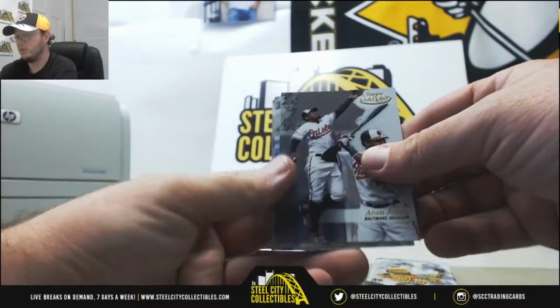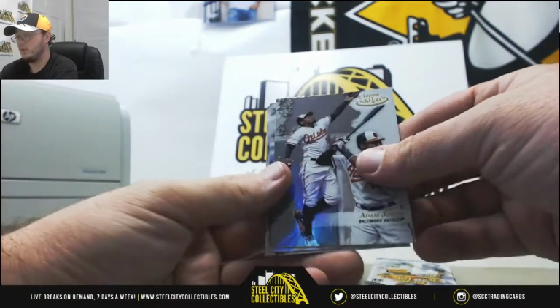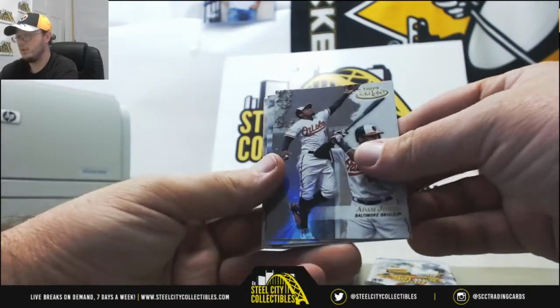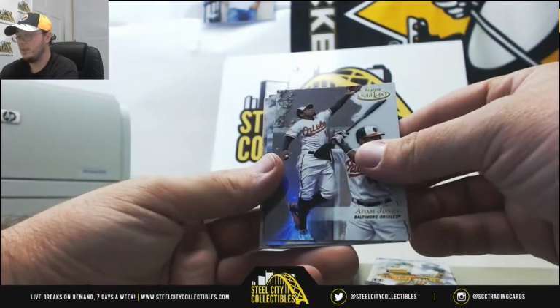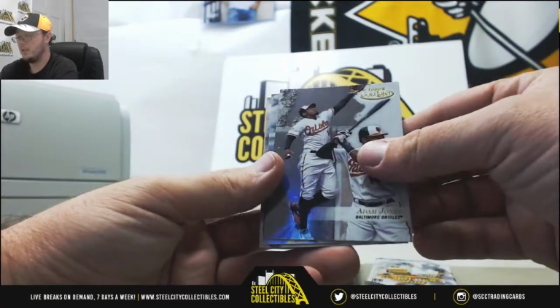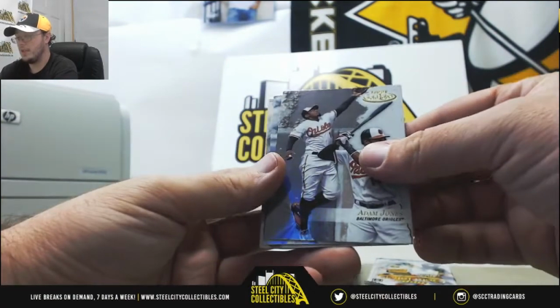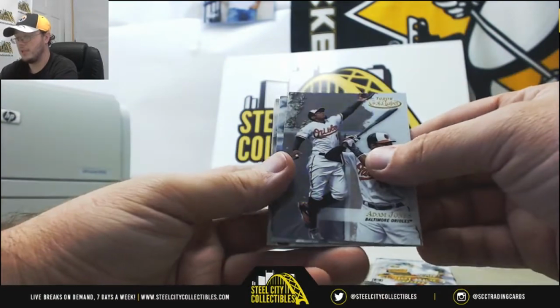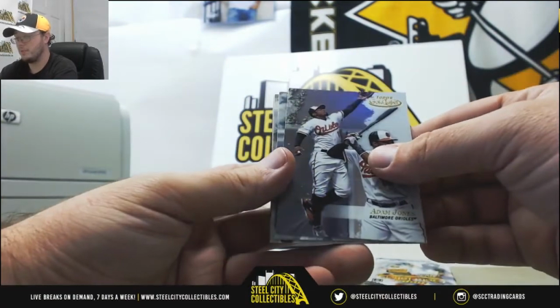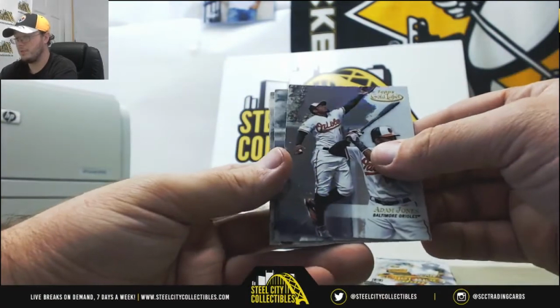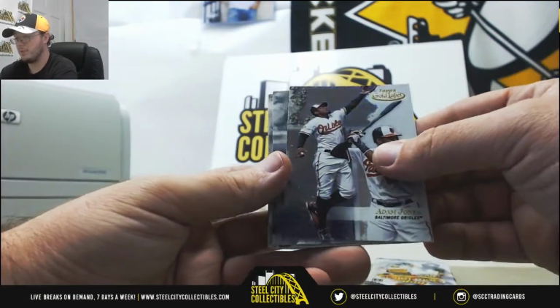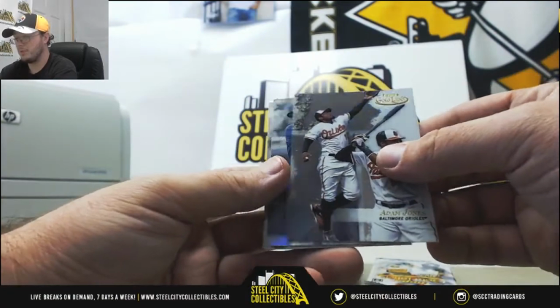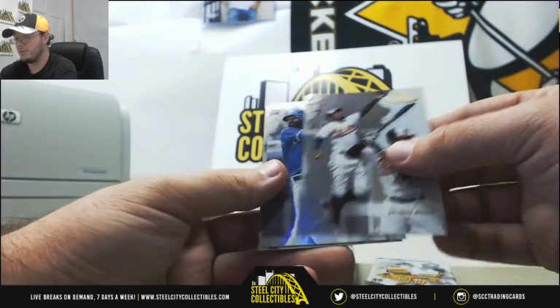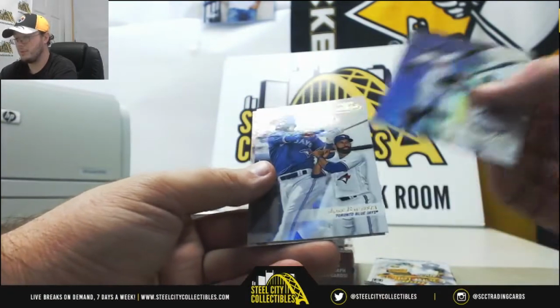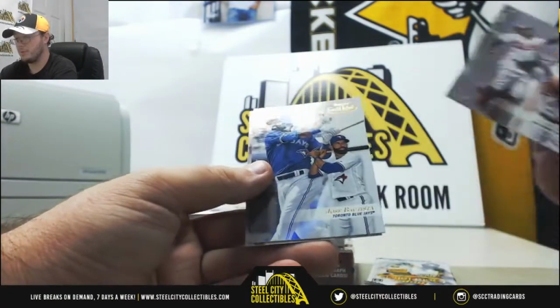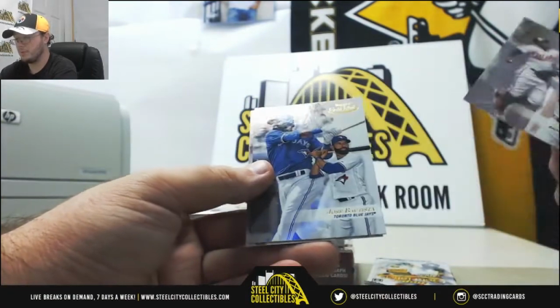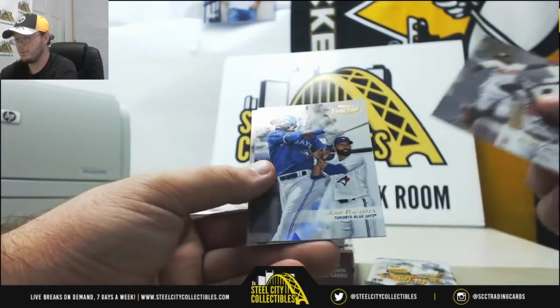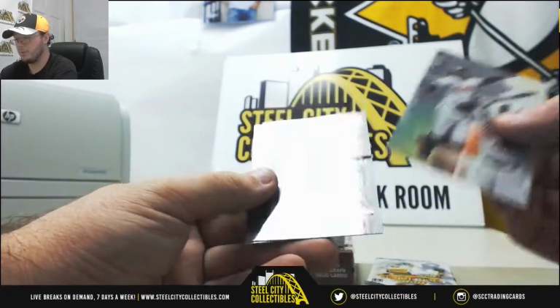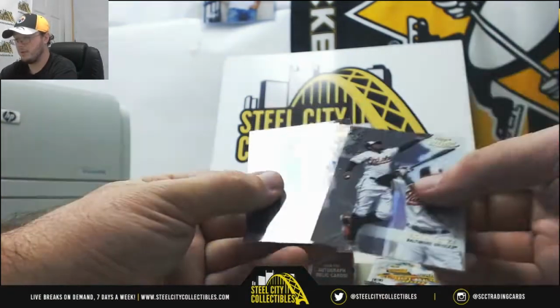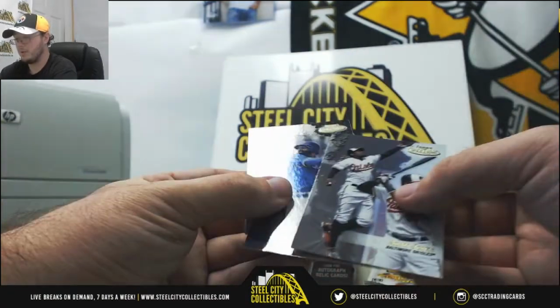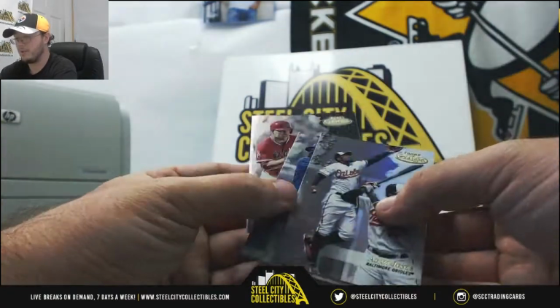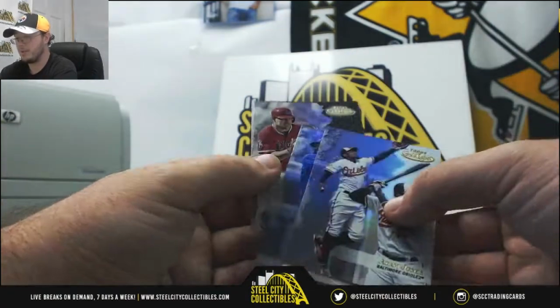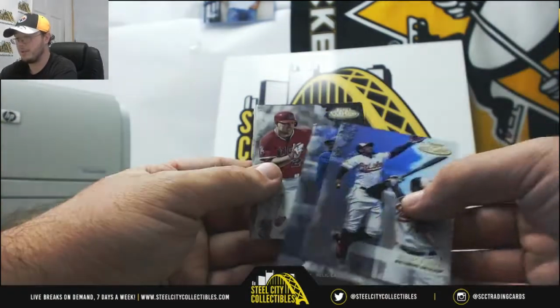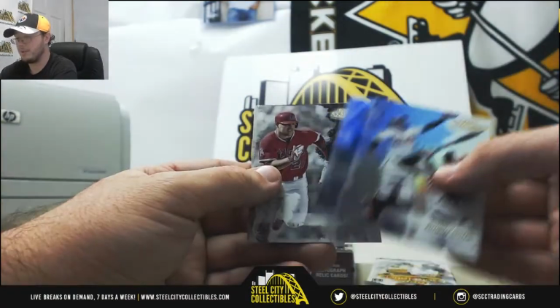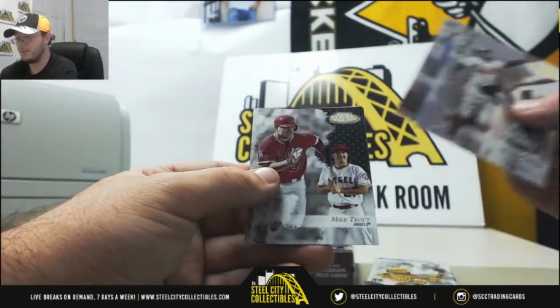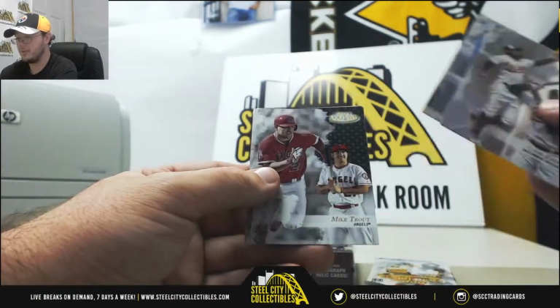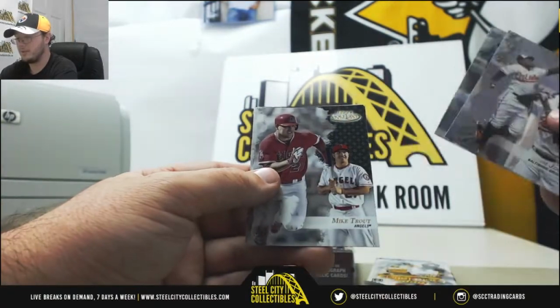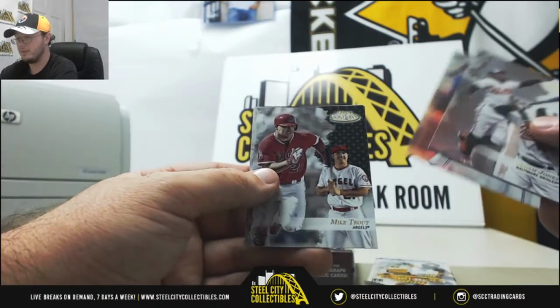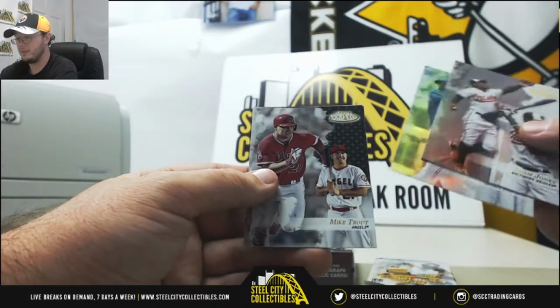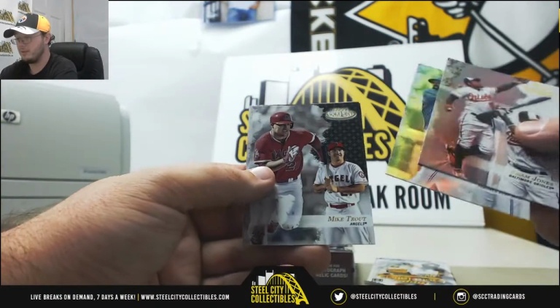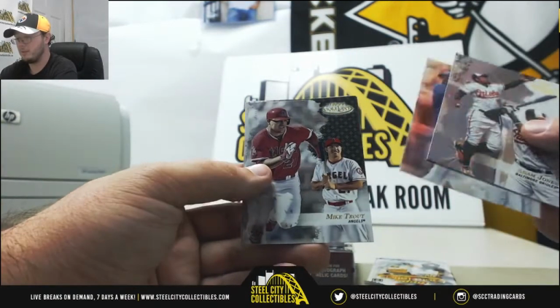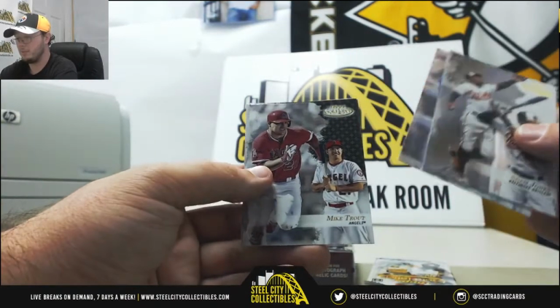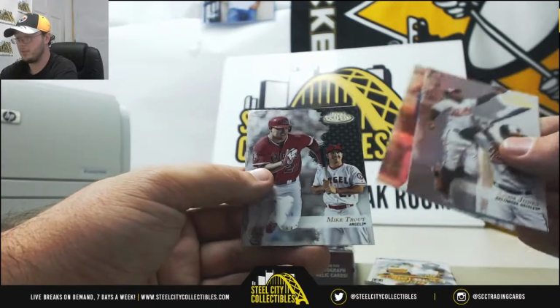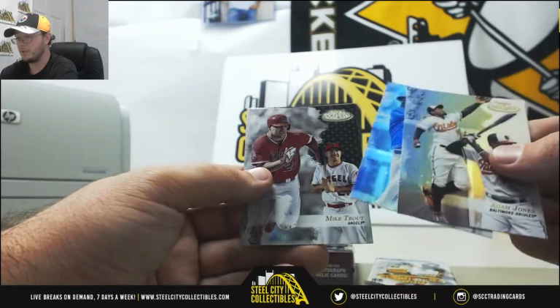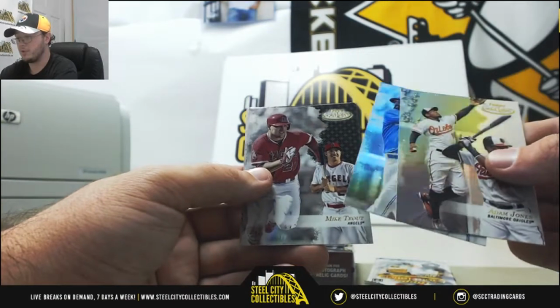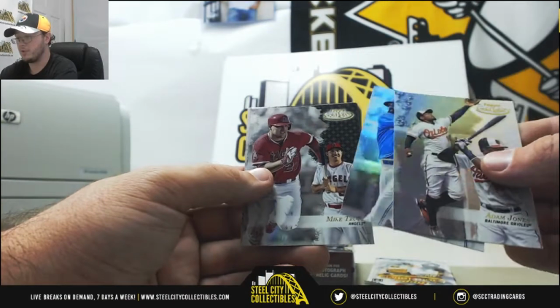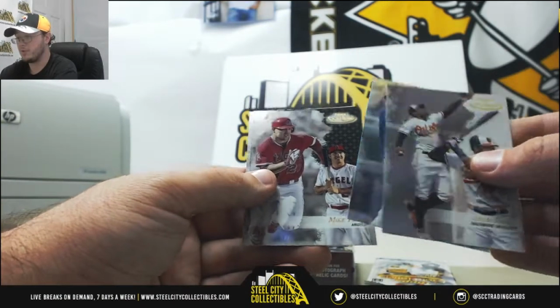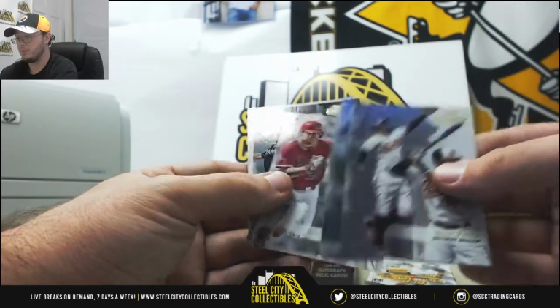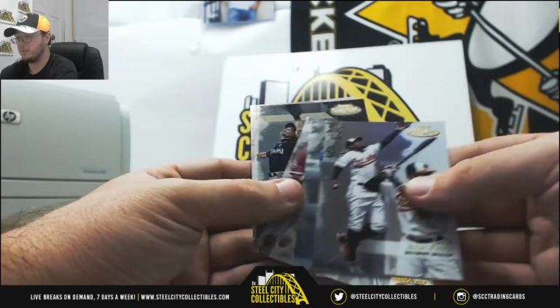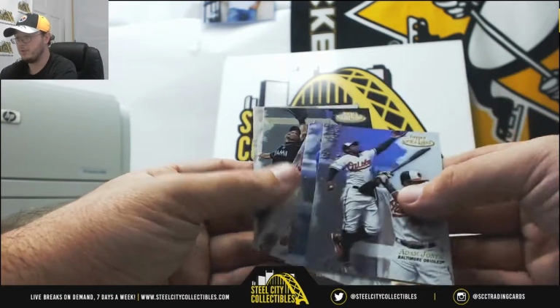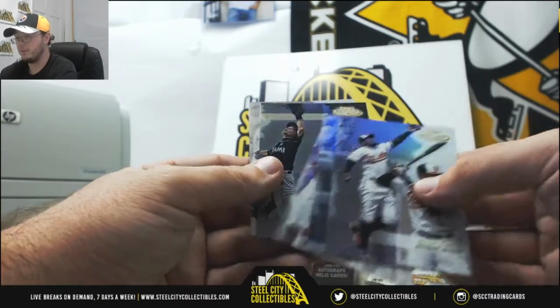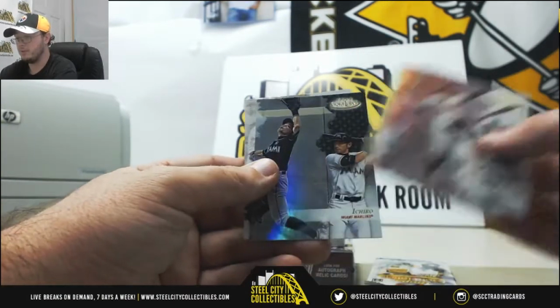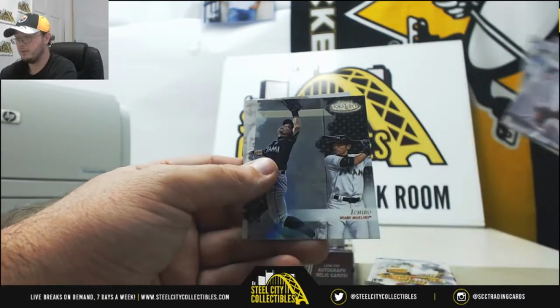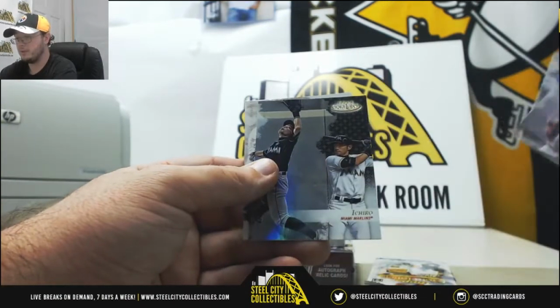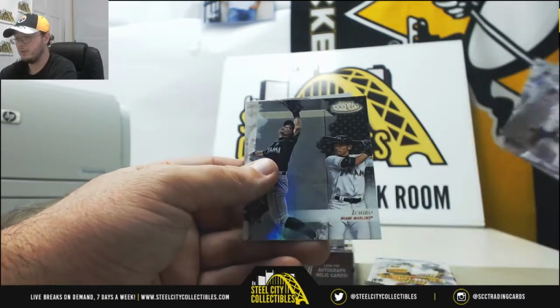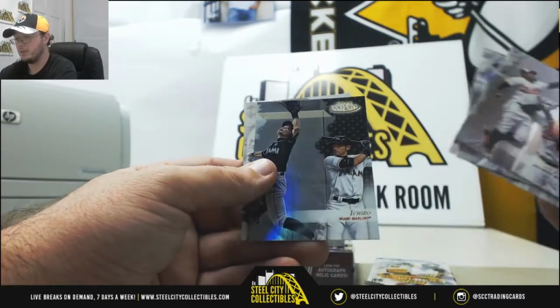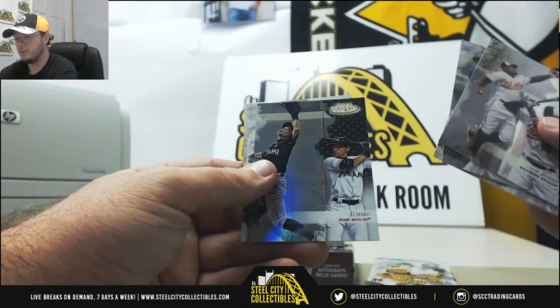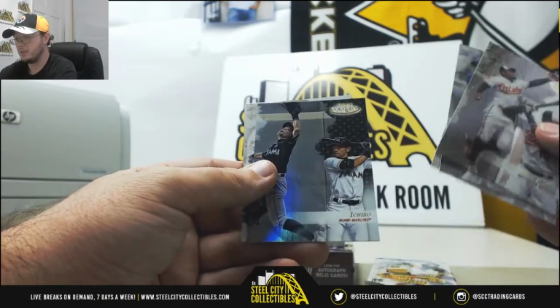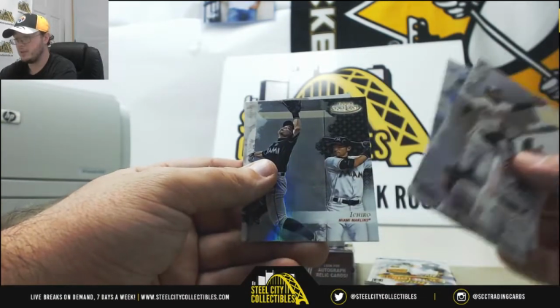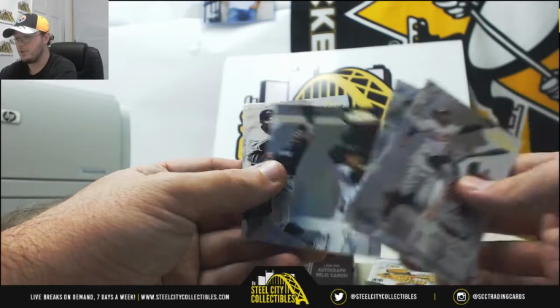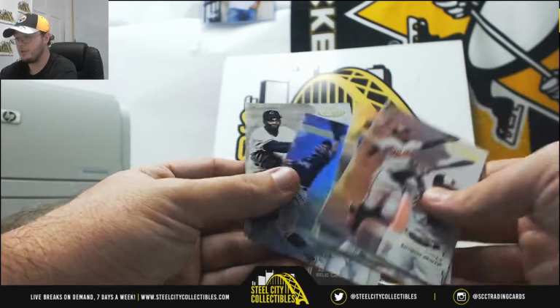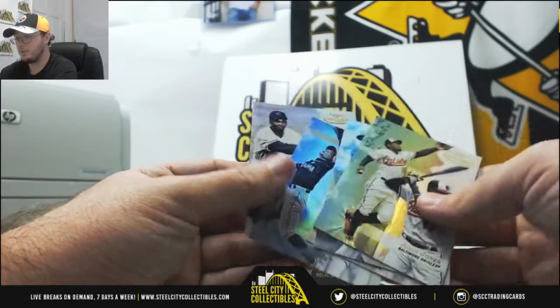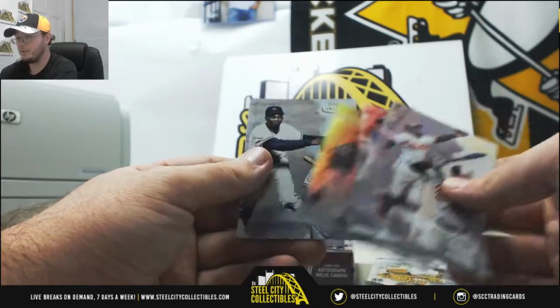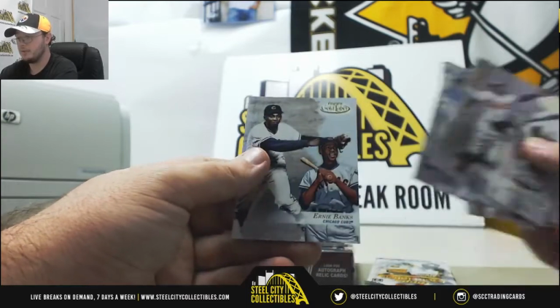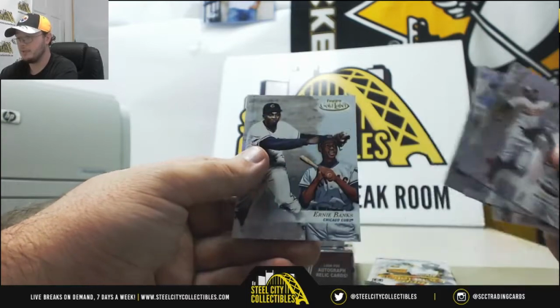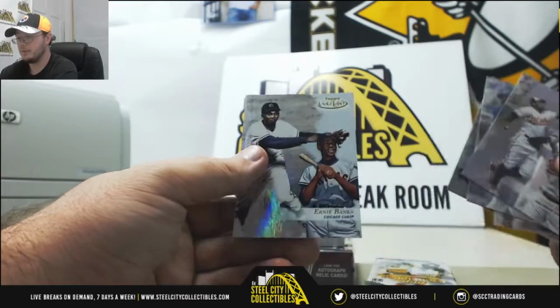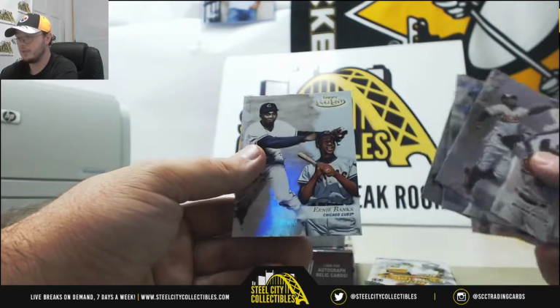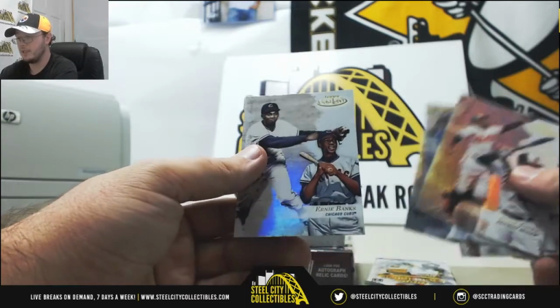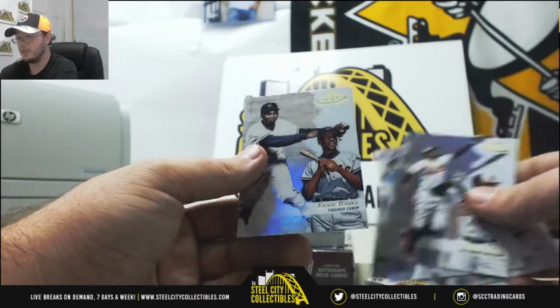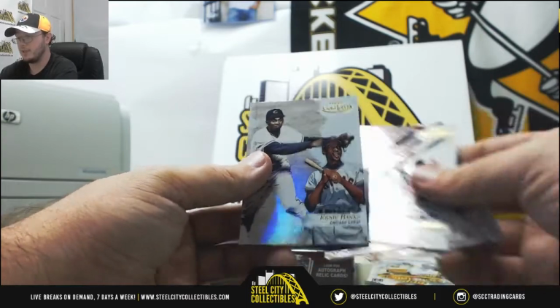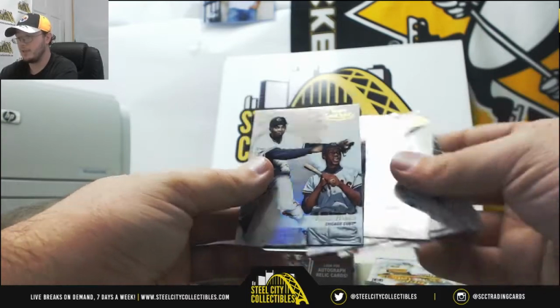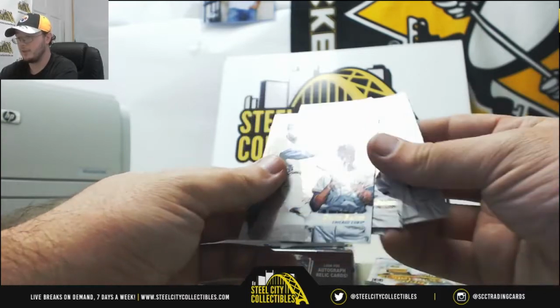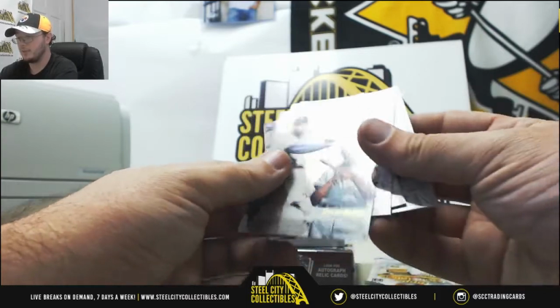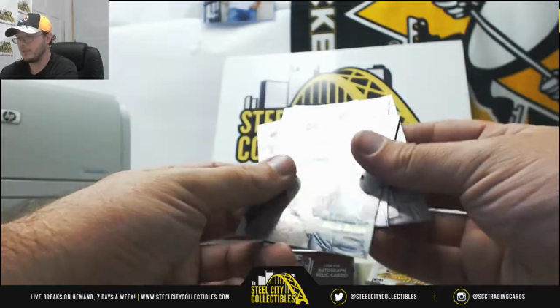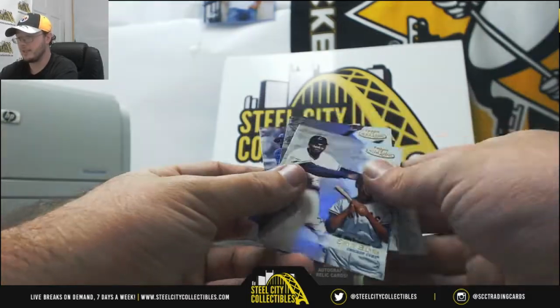Adam Jones for the Orioles, Jose Bautista, Mike Trout, Ichiro, and Ernie Banks.